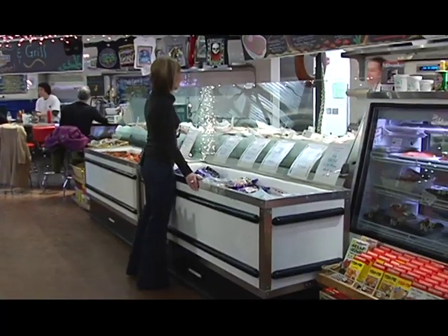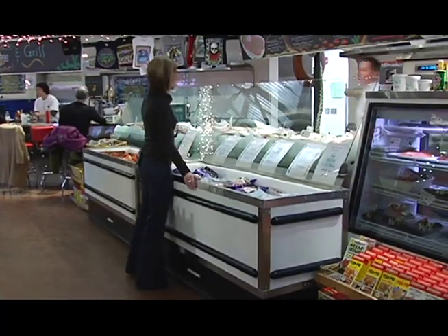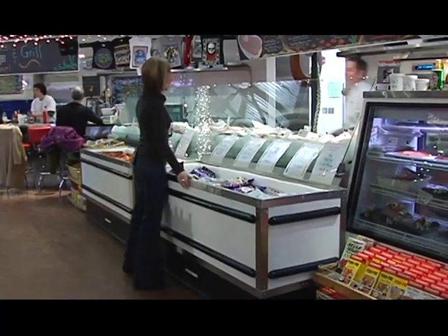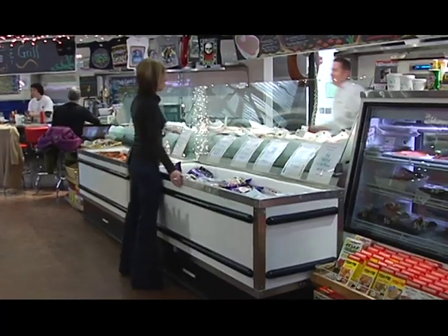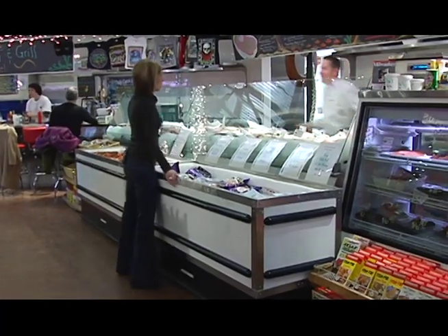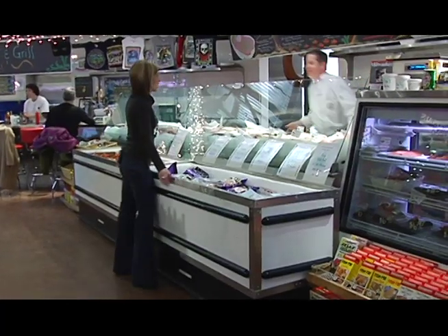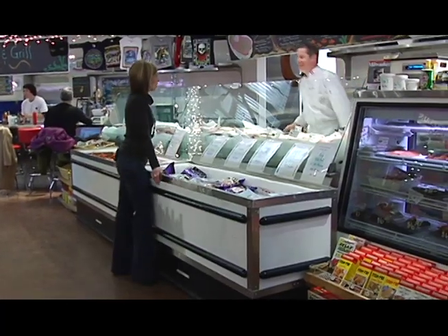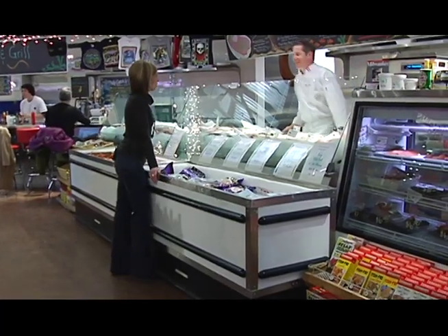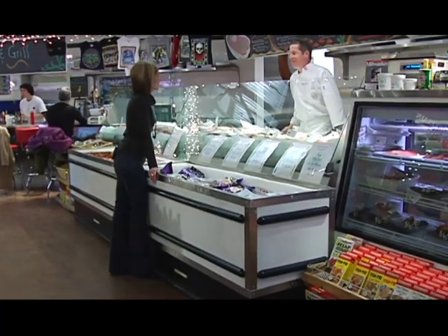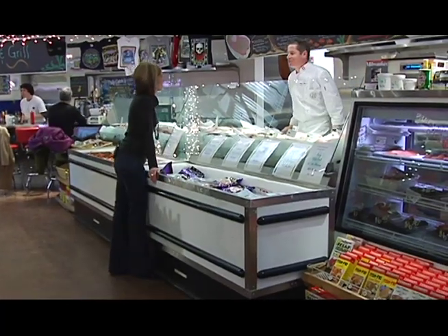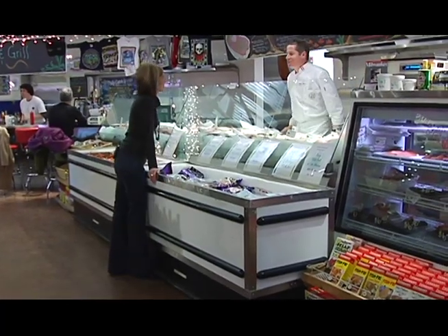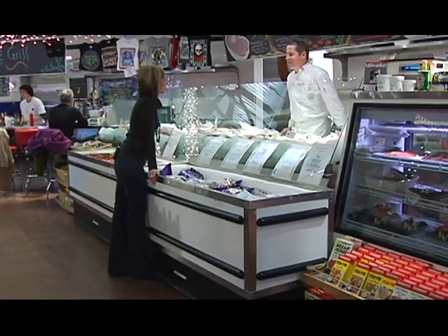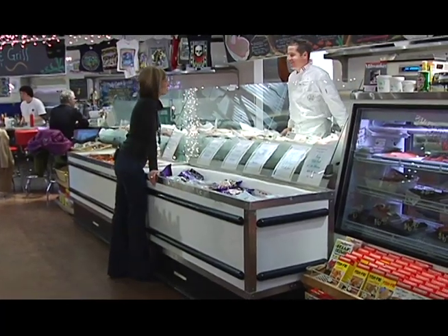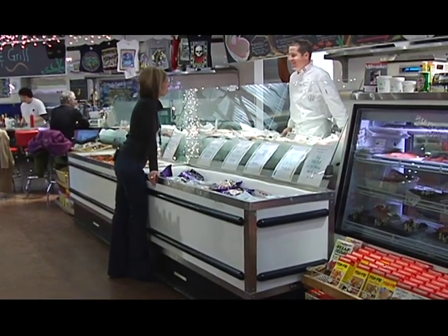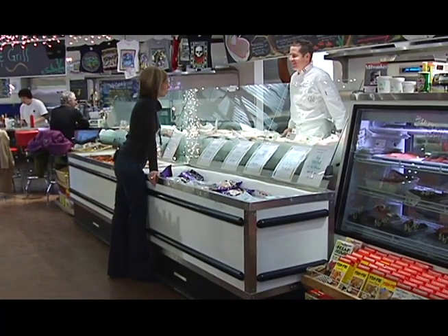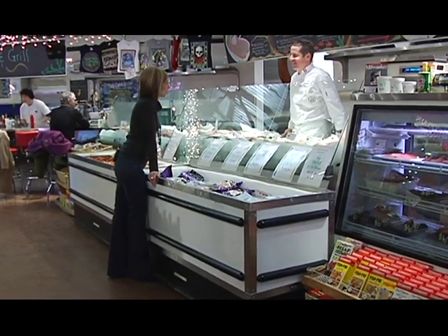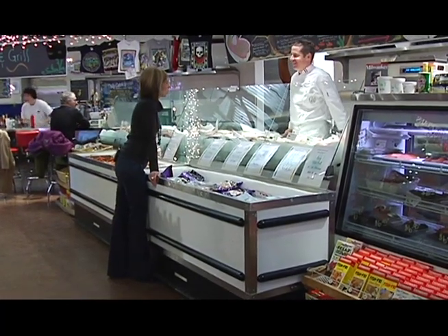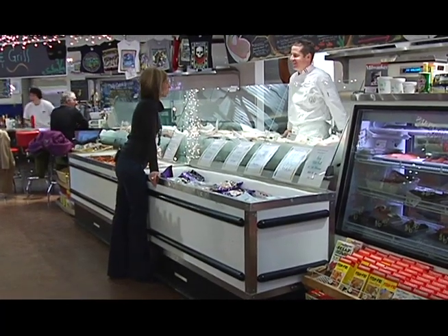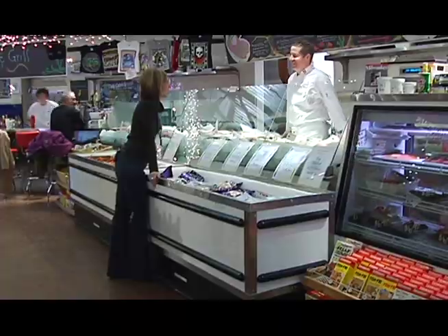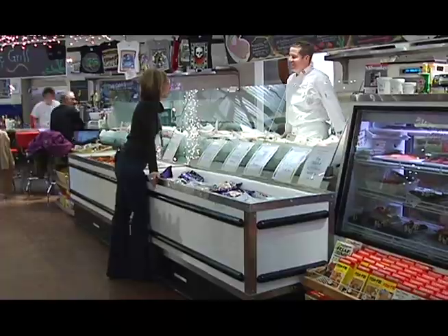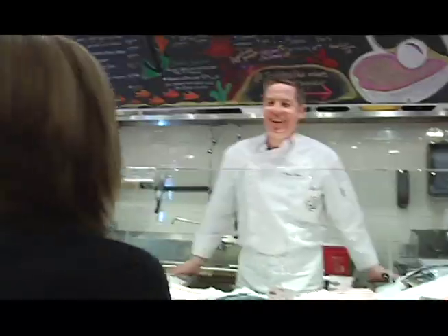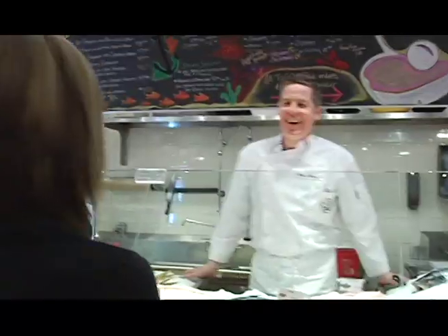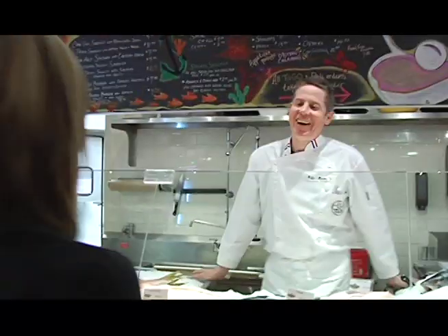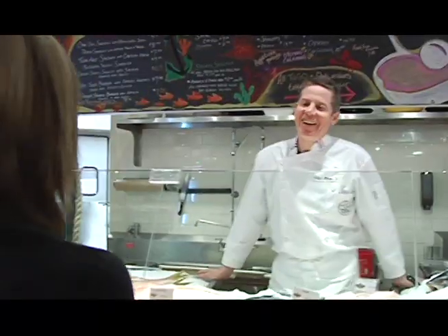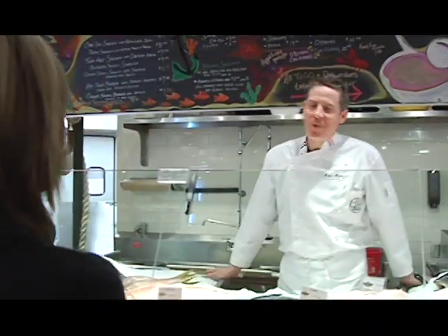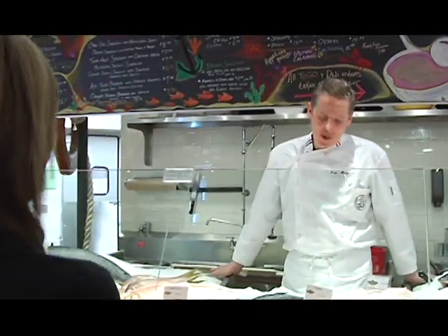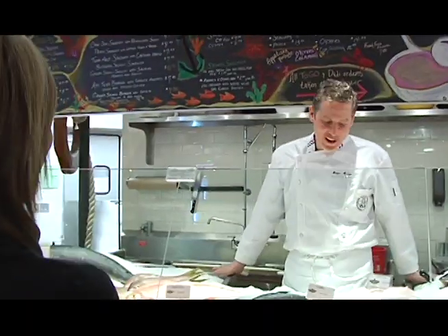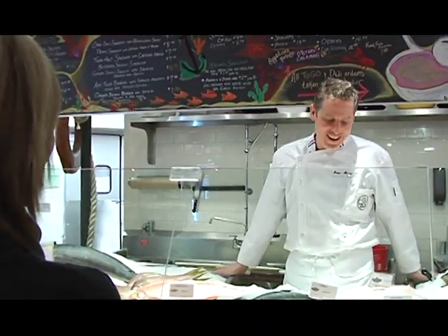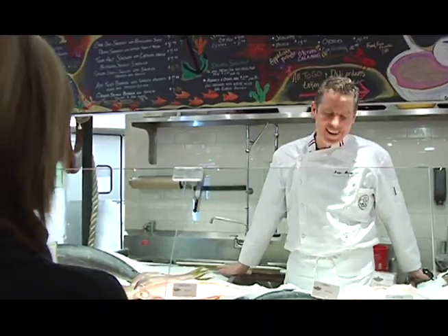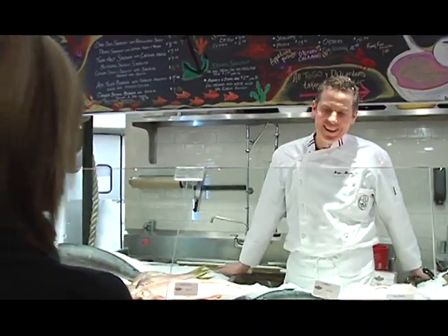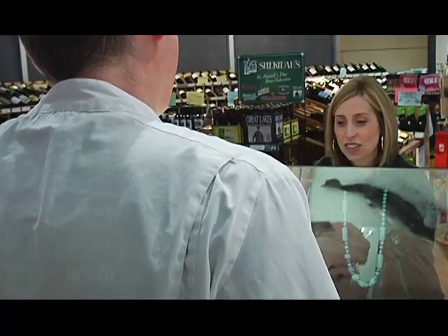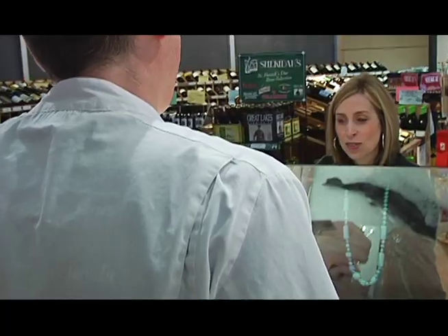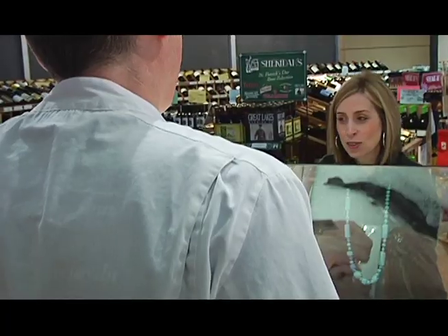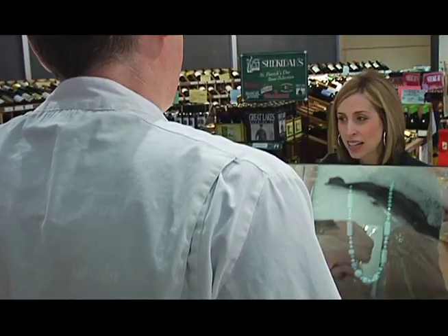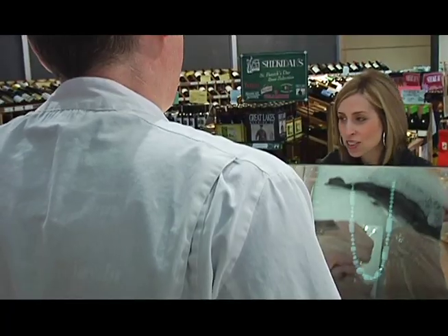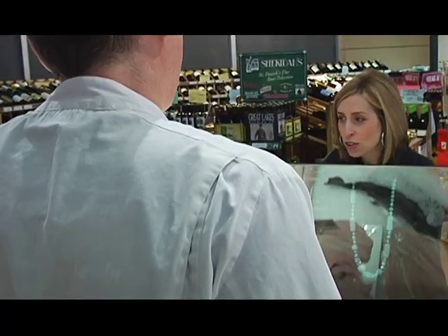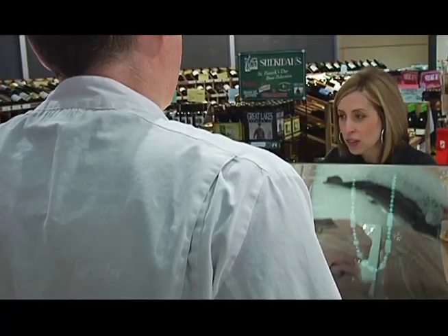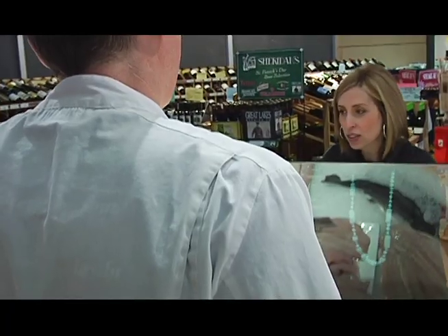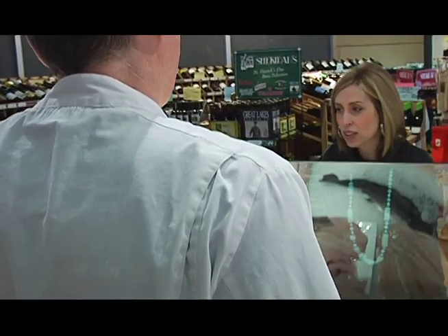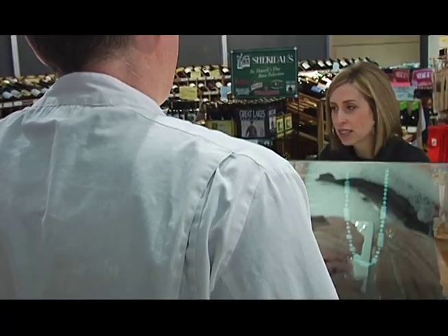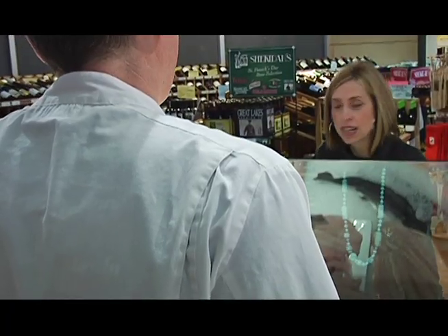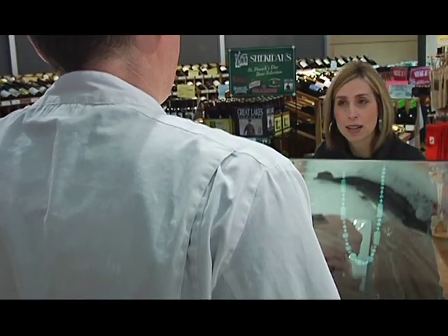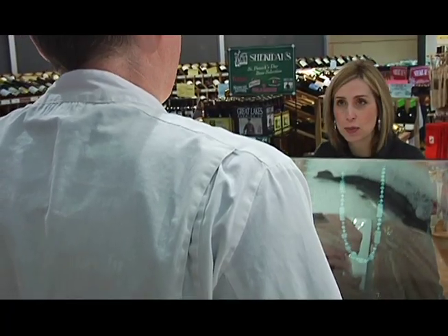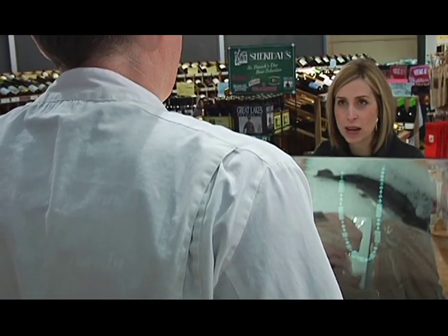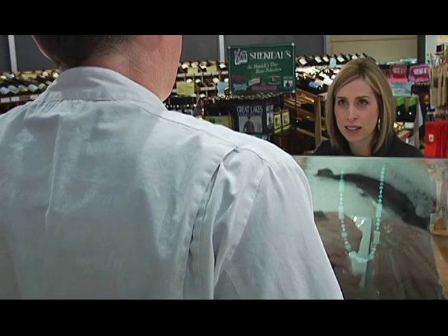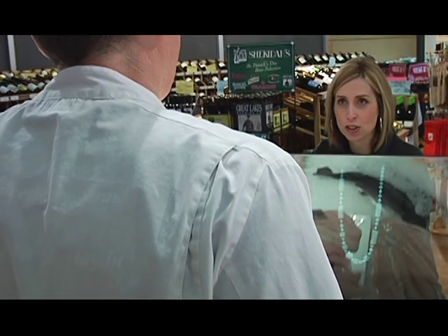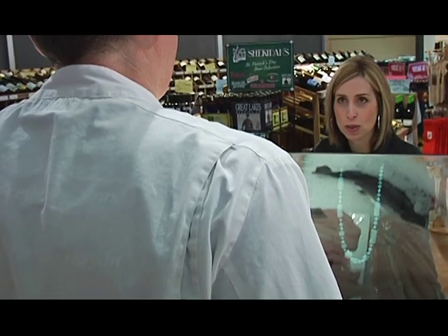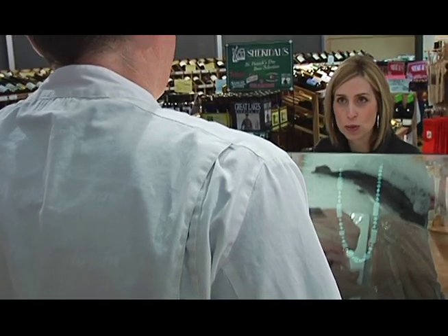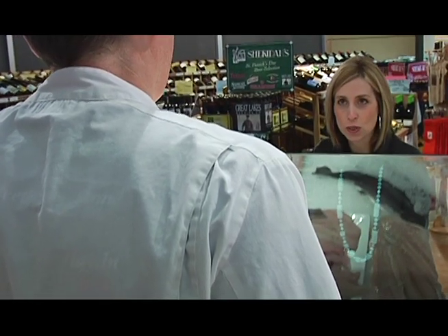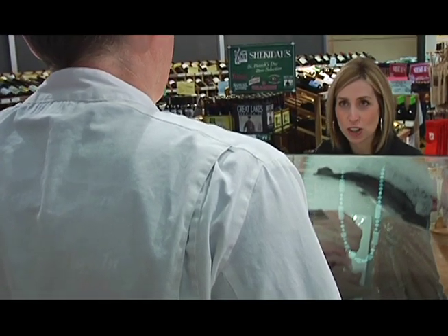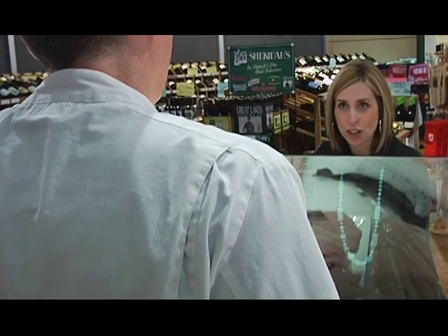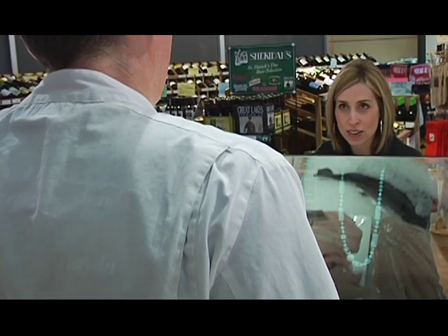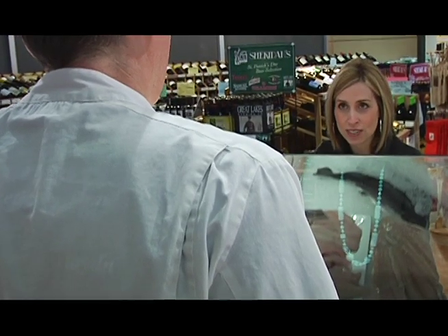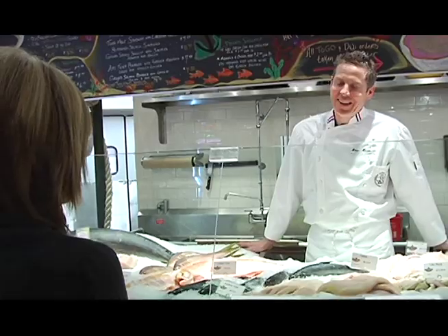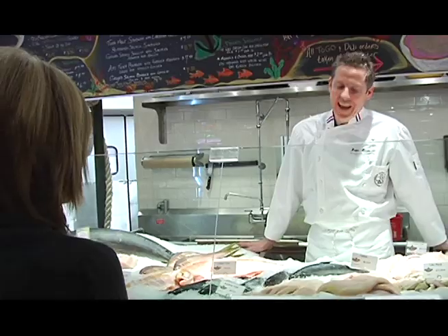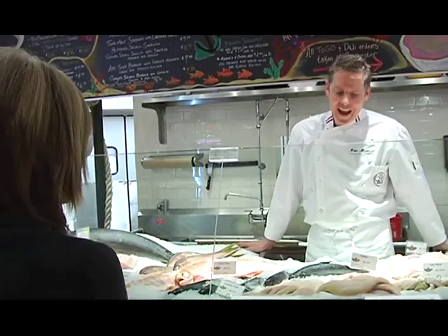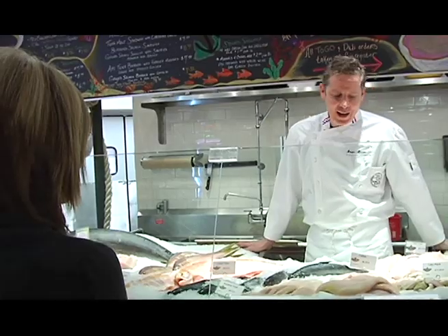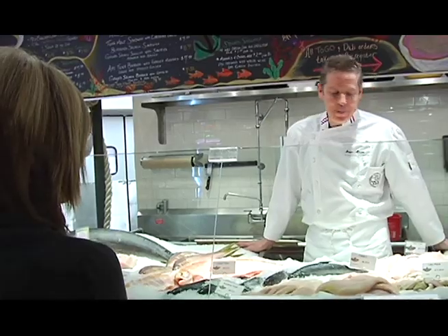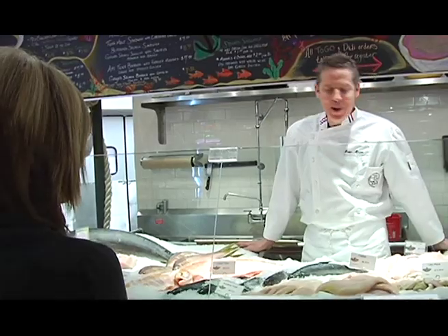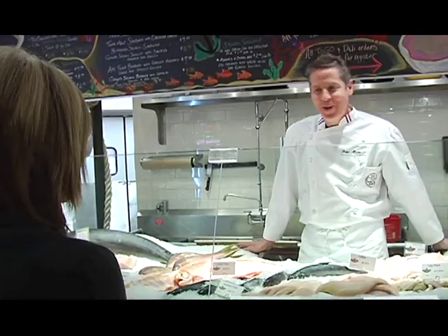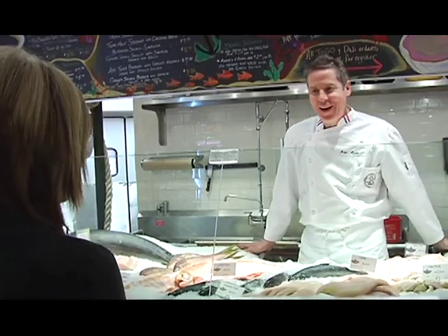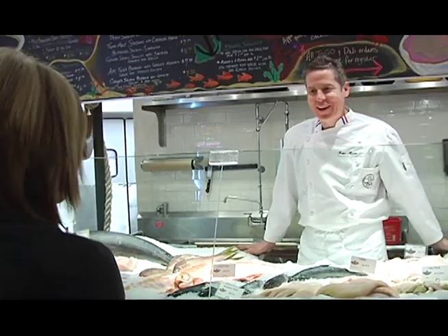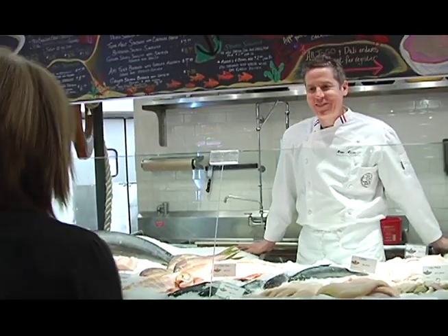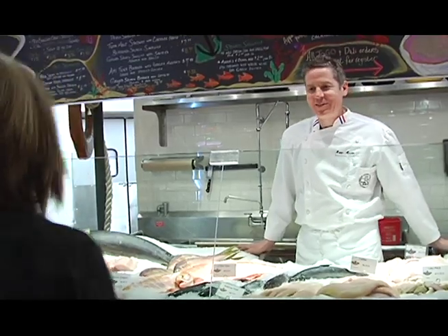Hey Brian! Hi Michelle, what are you doing here? Well, I work here. Great — do you think you could take us back and show us what you do? Yeah, come on back.